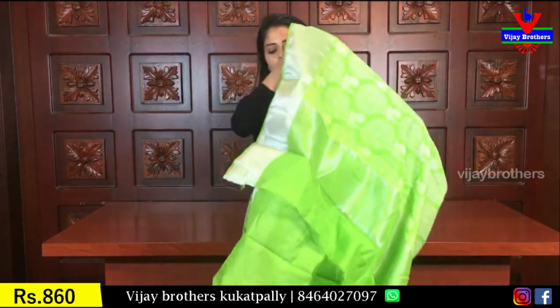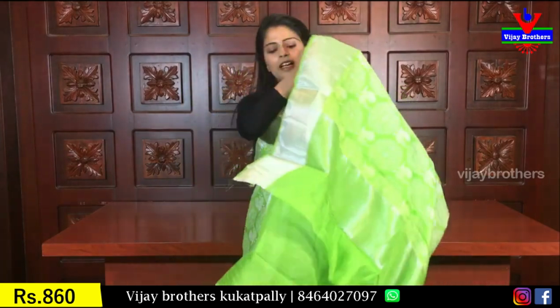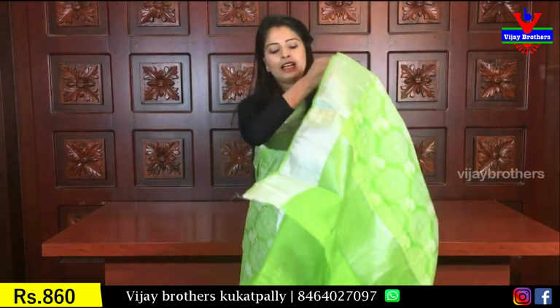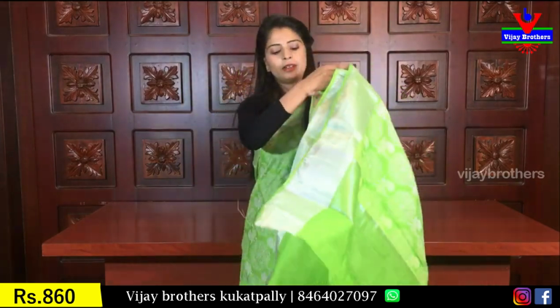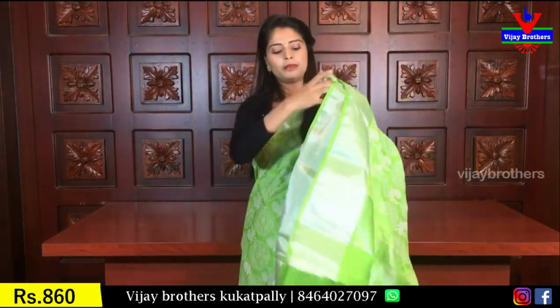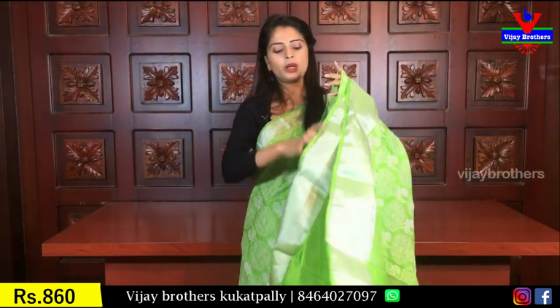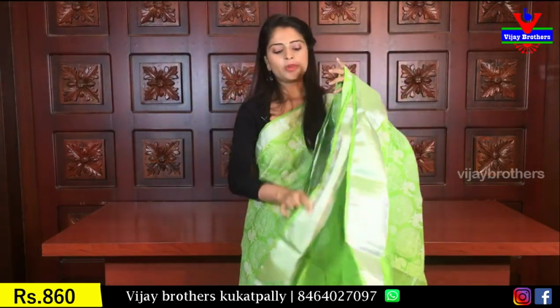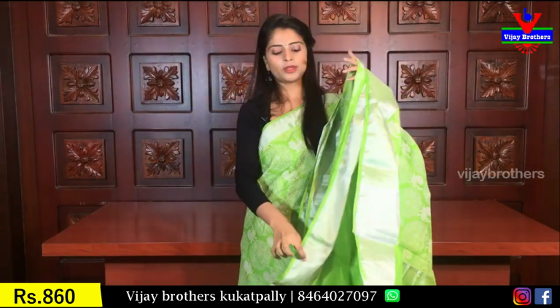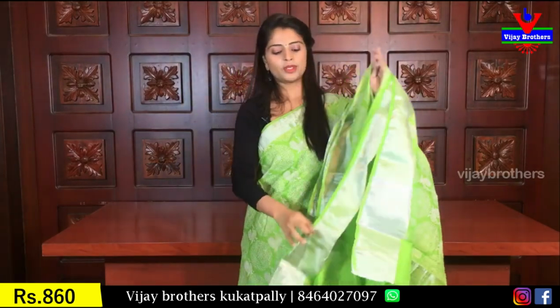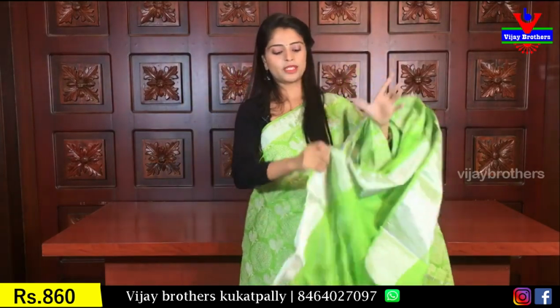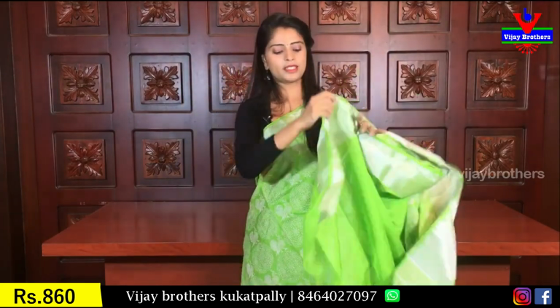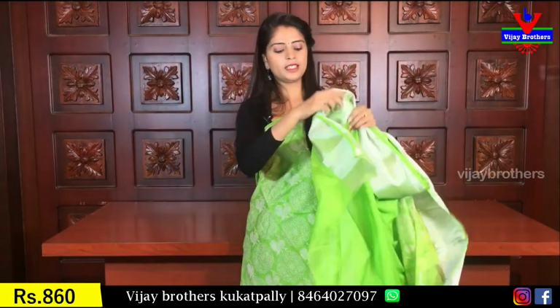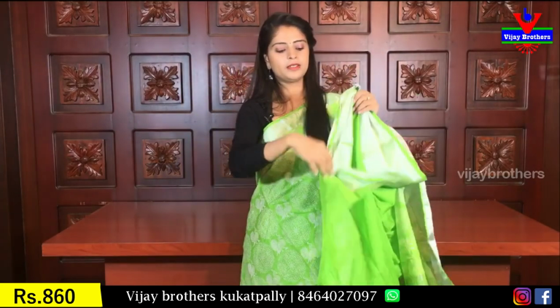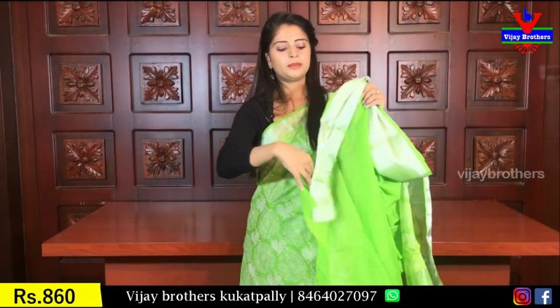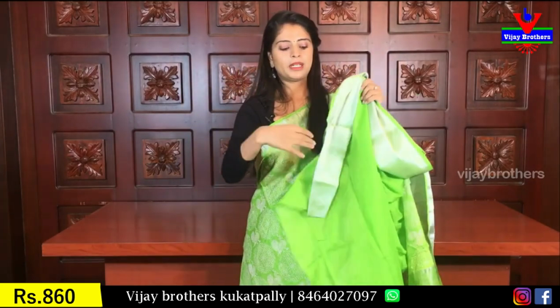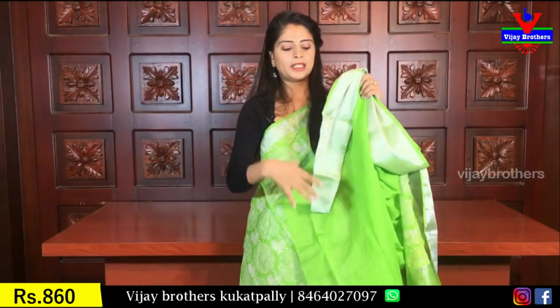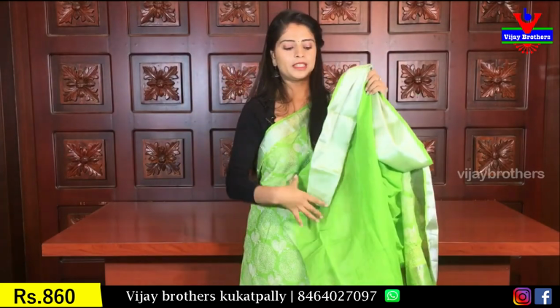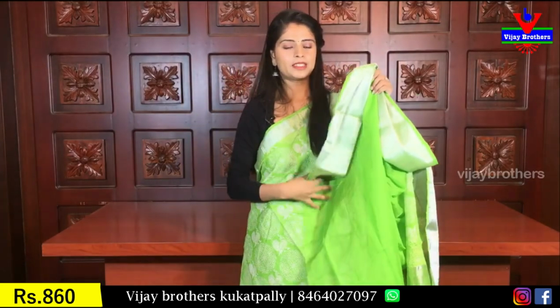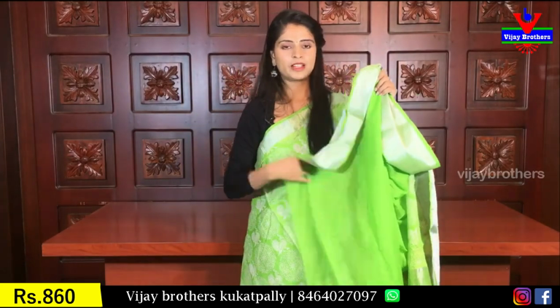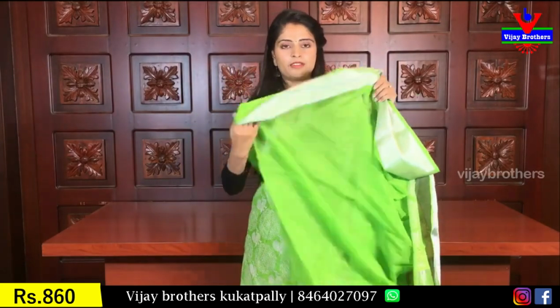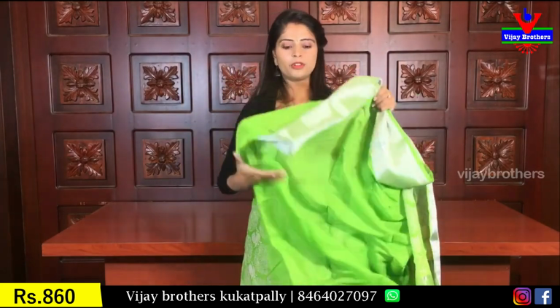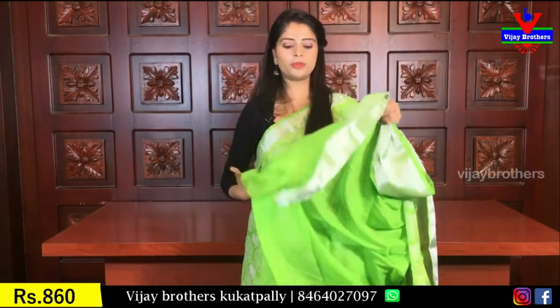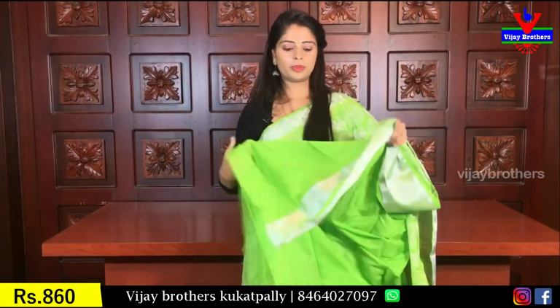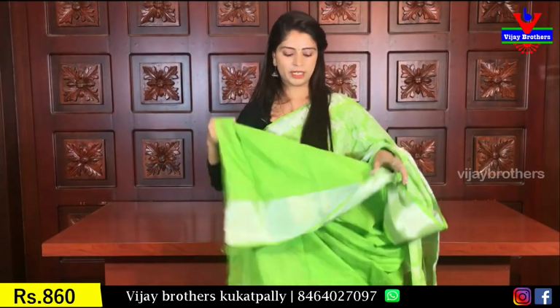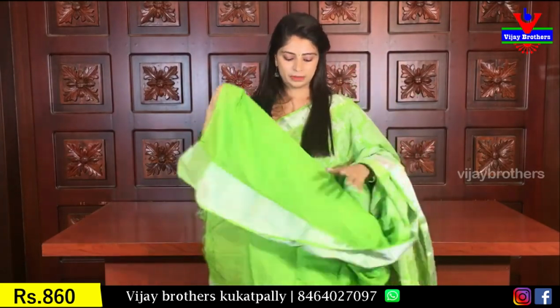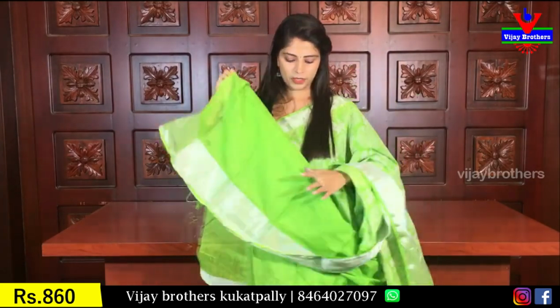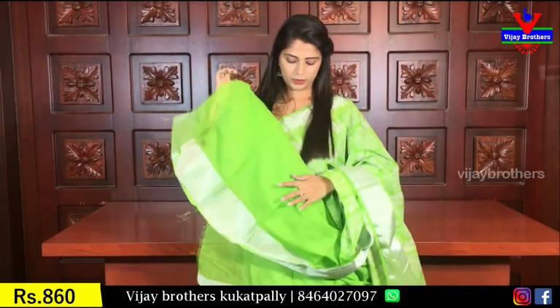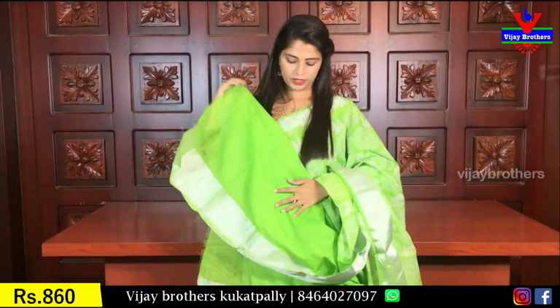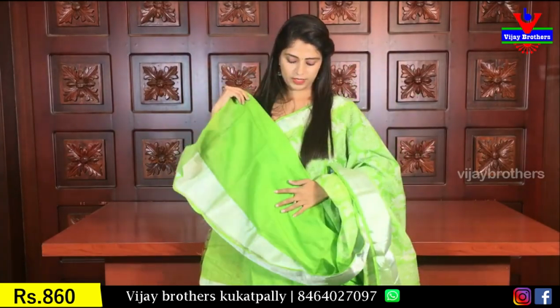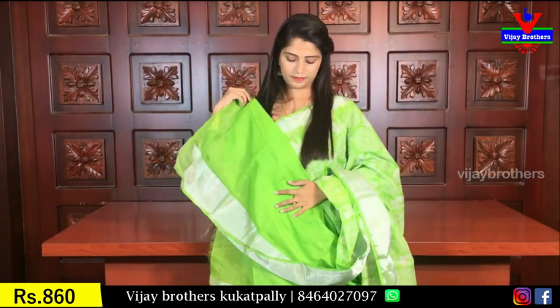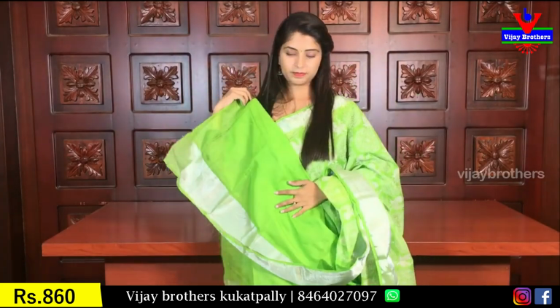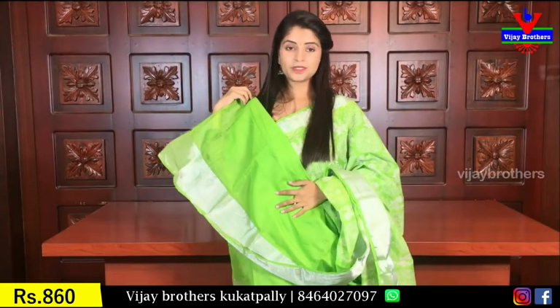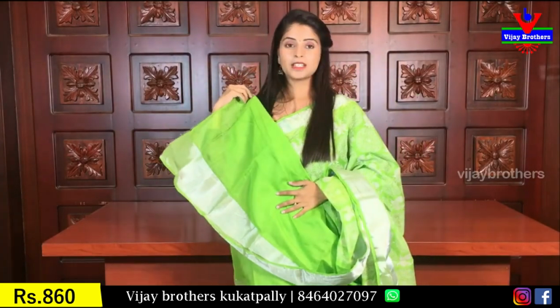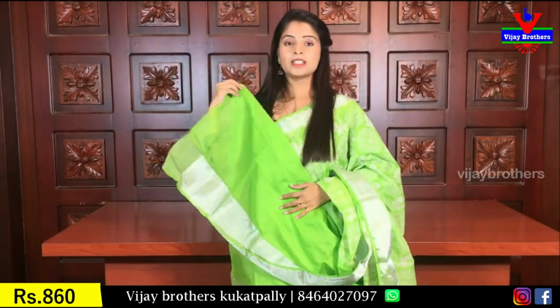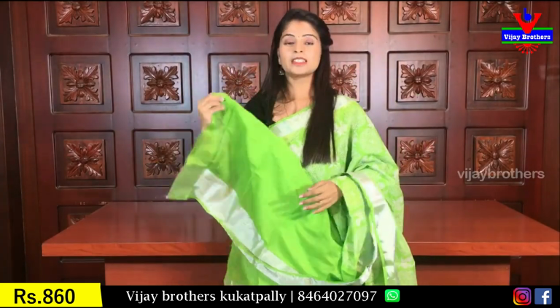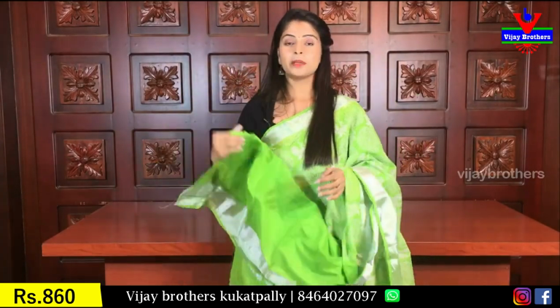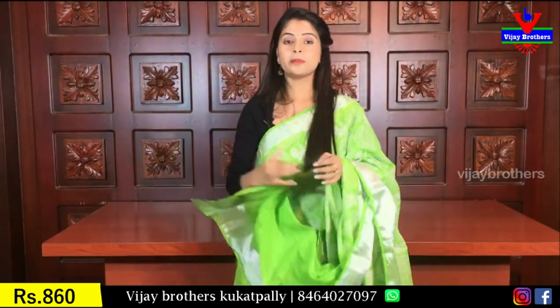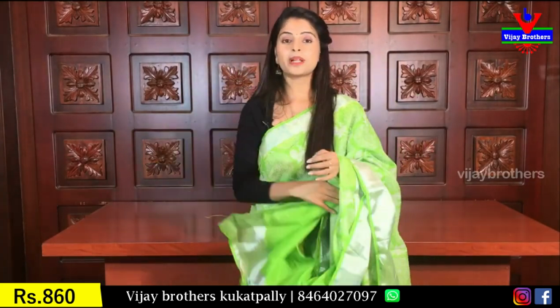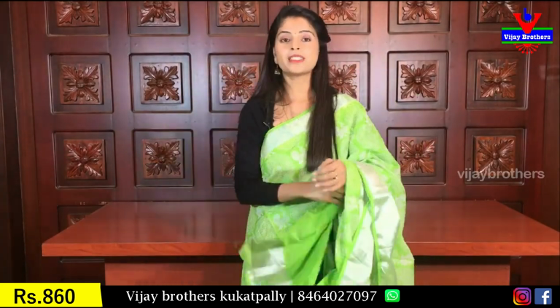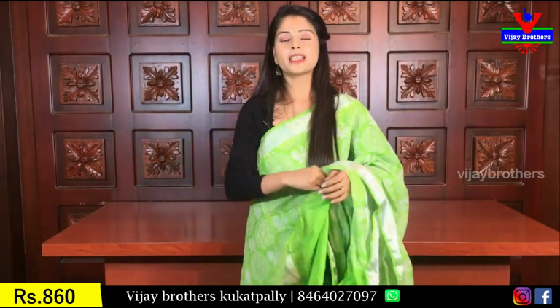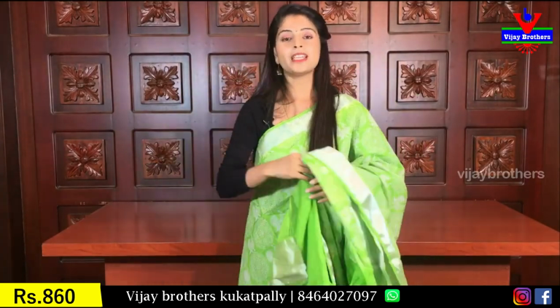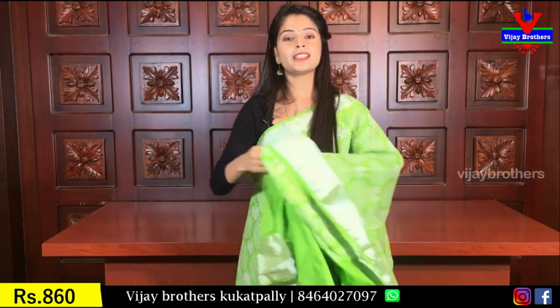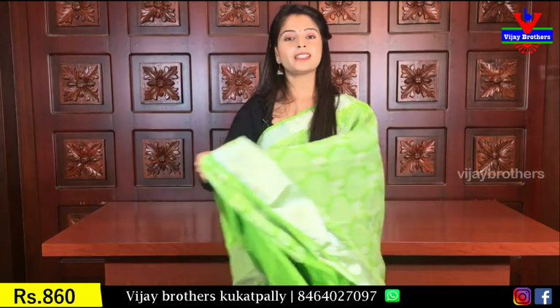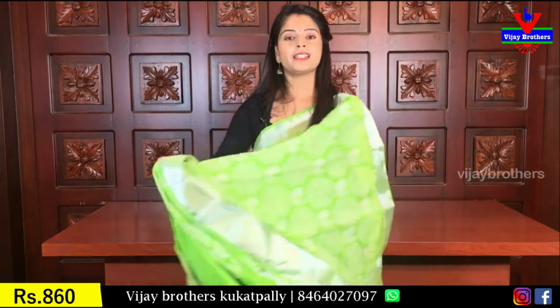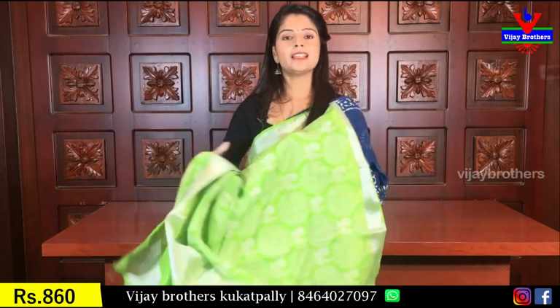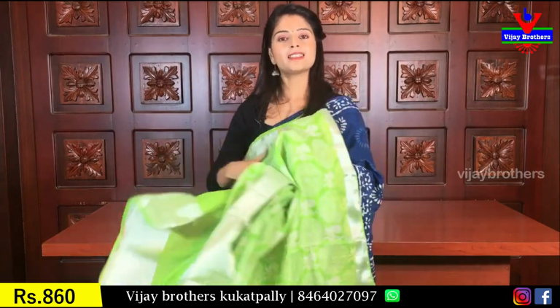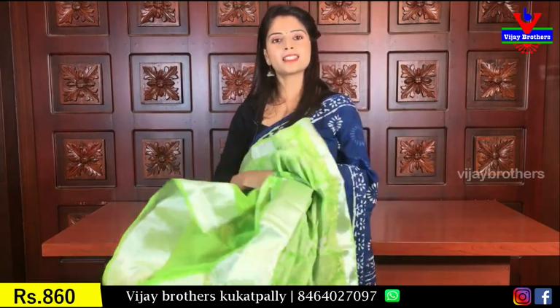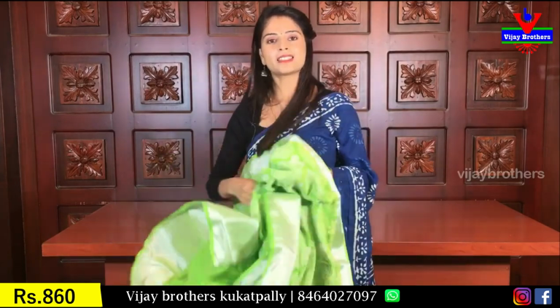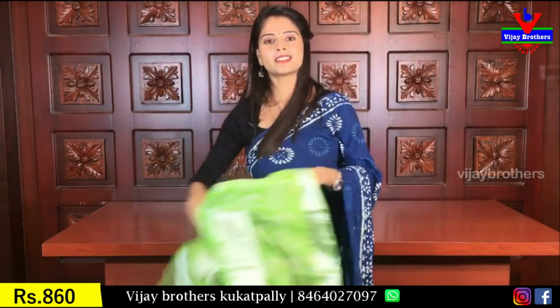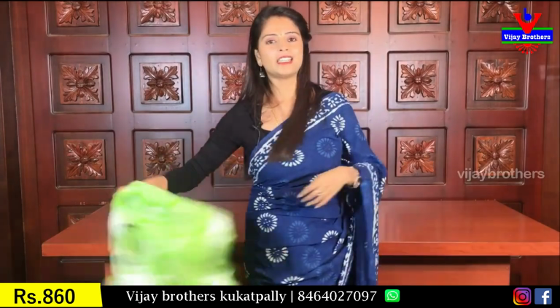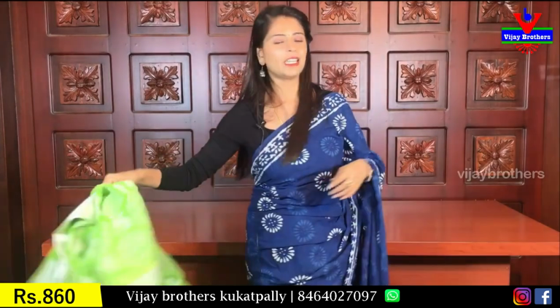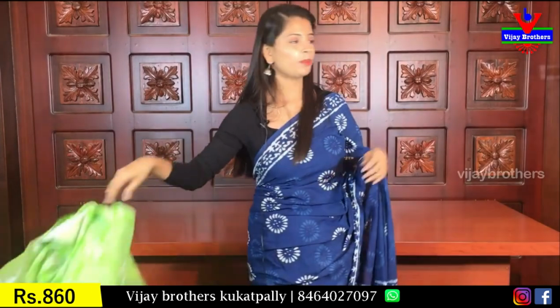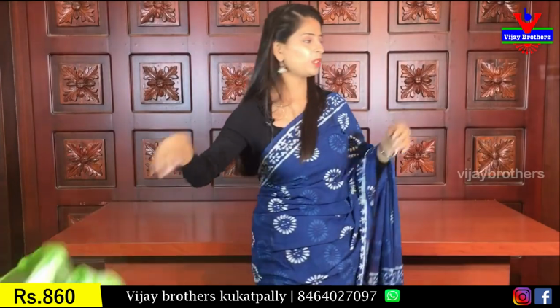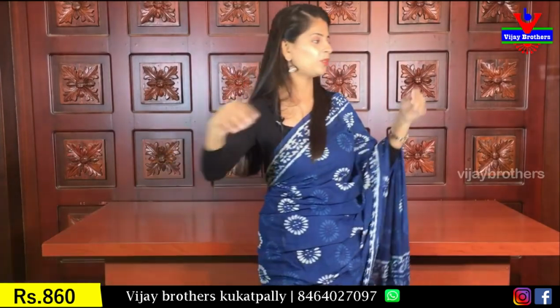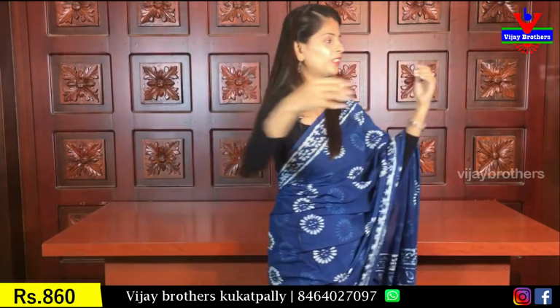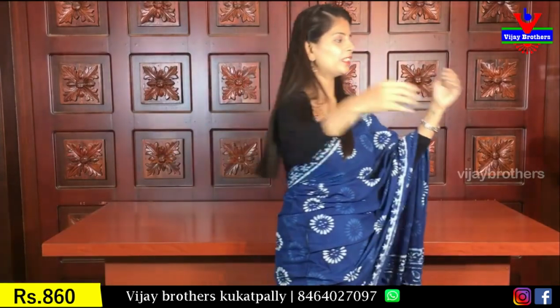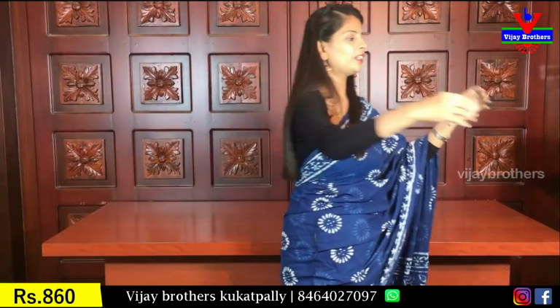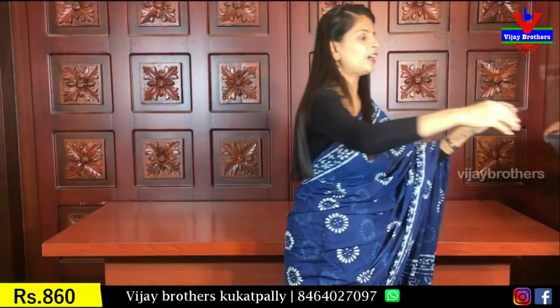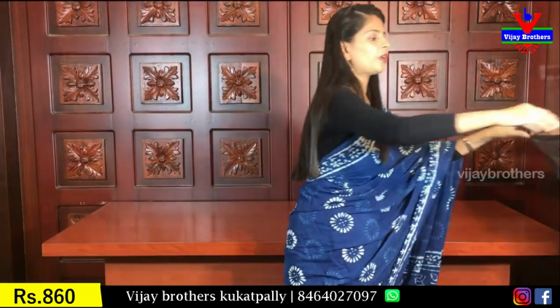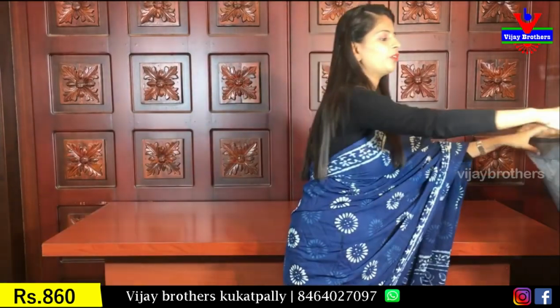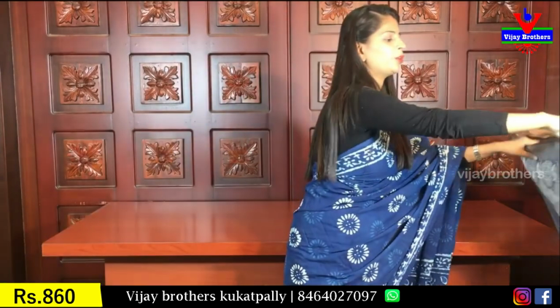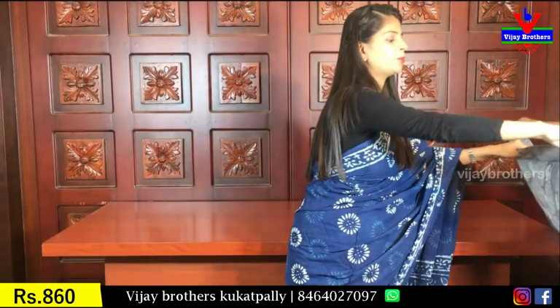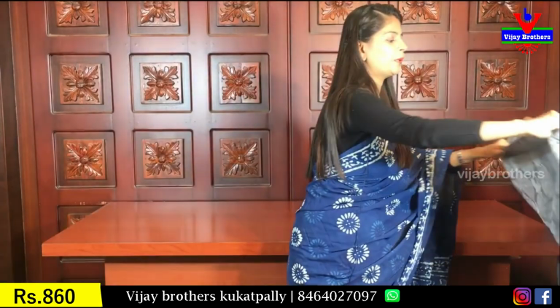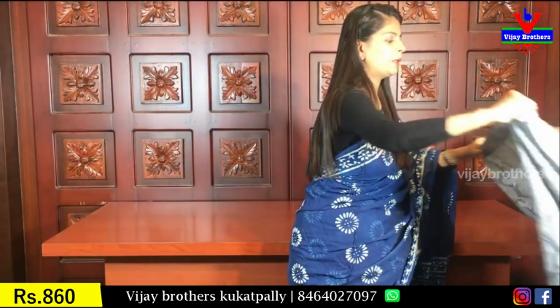The saree has a self plain blouse. Same price — 860 rupees.